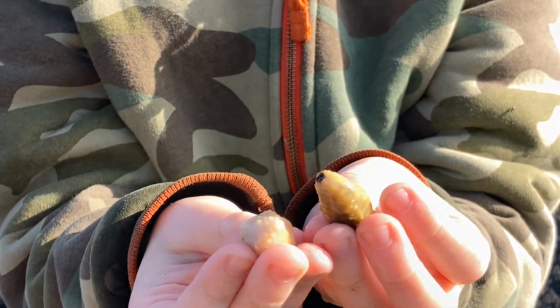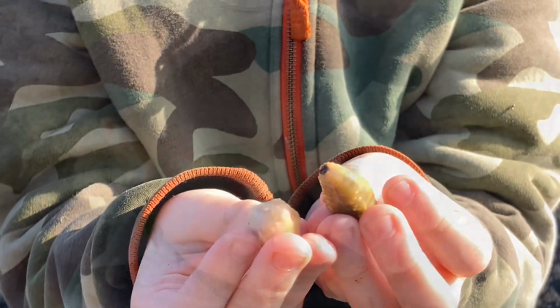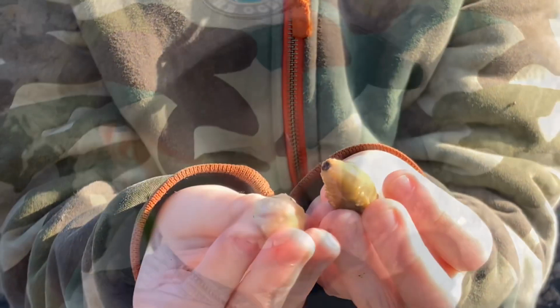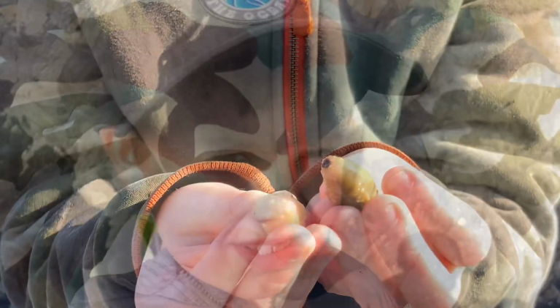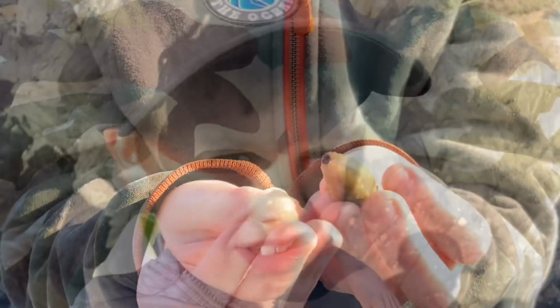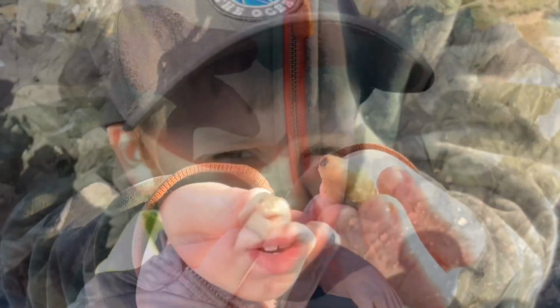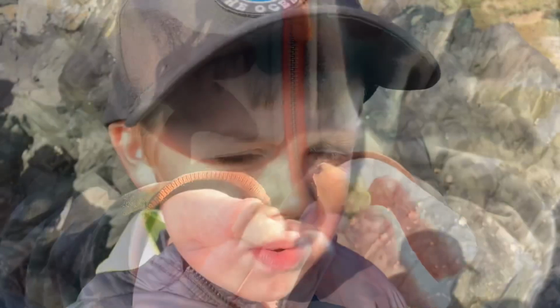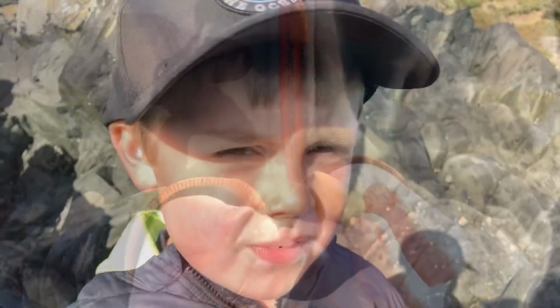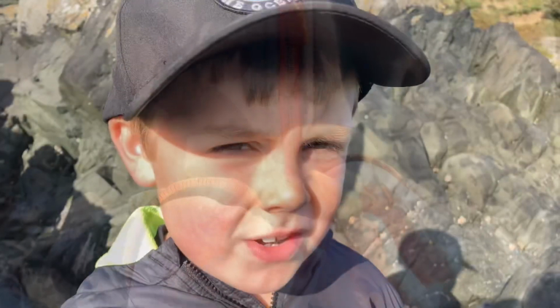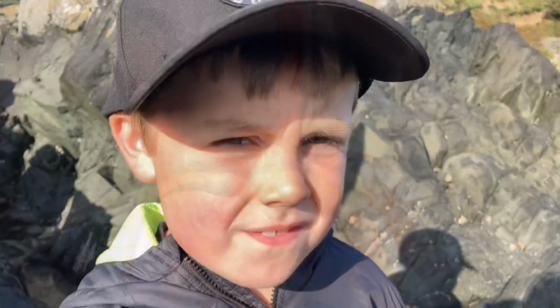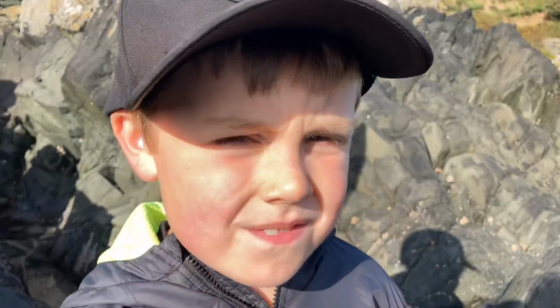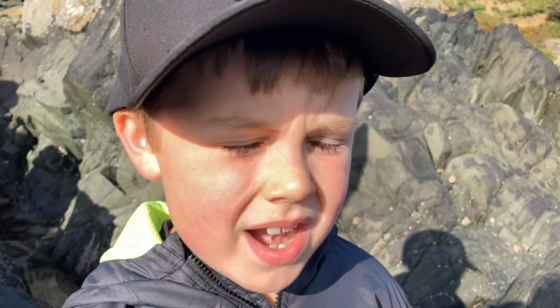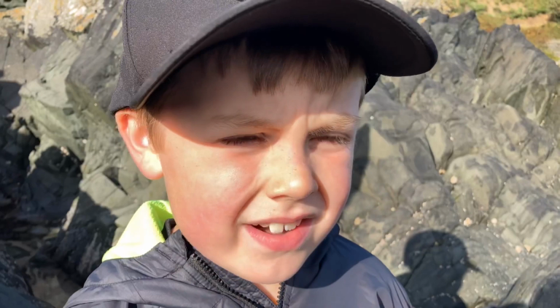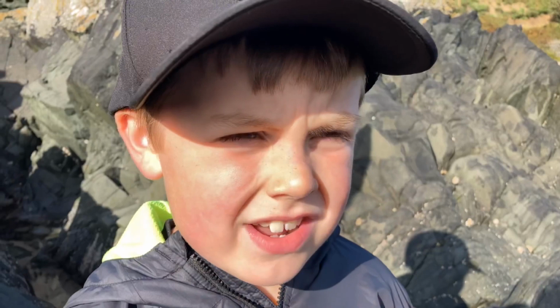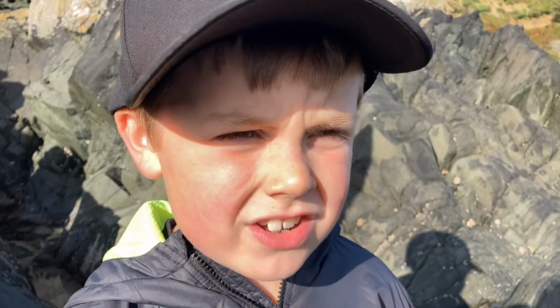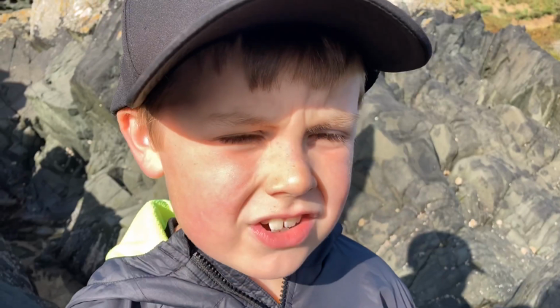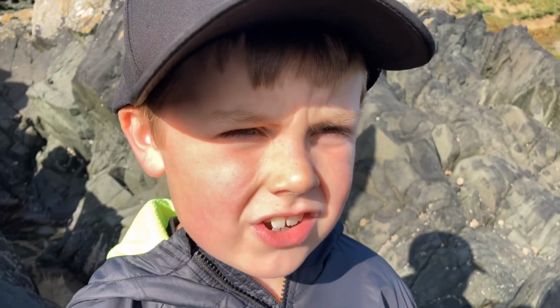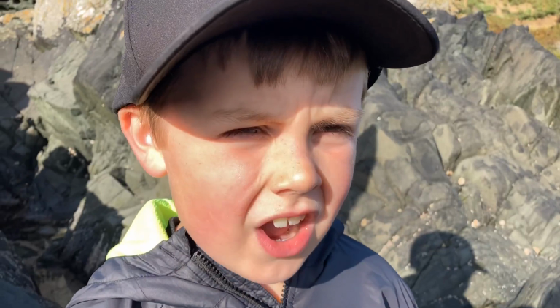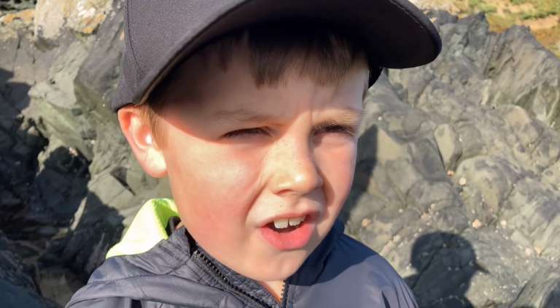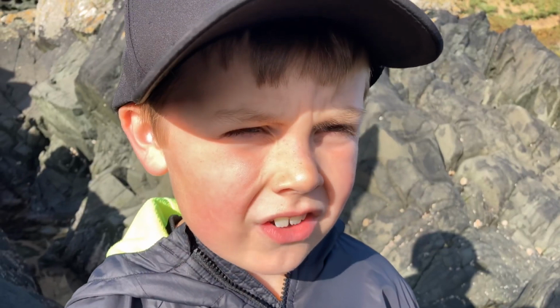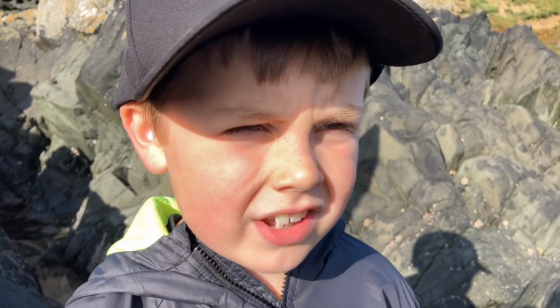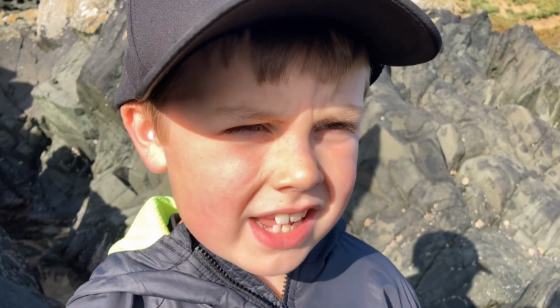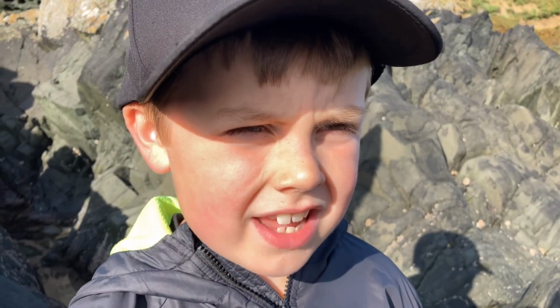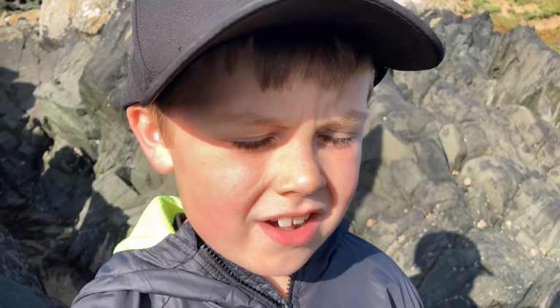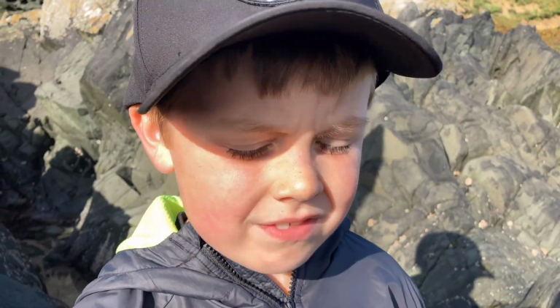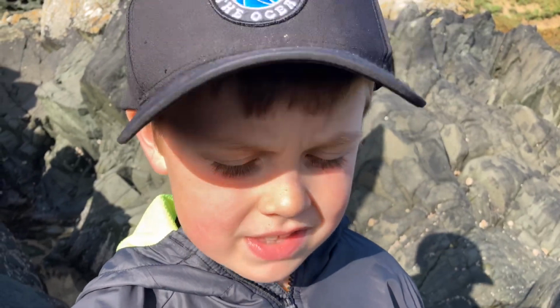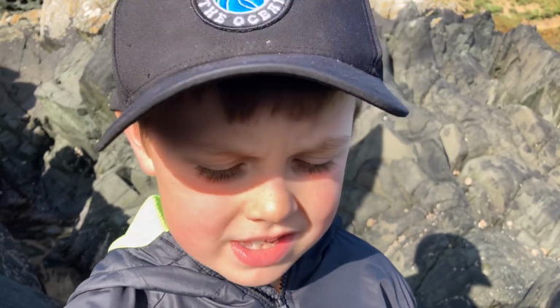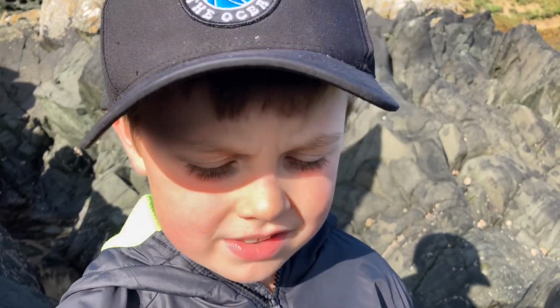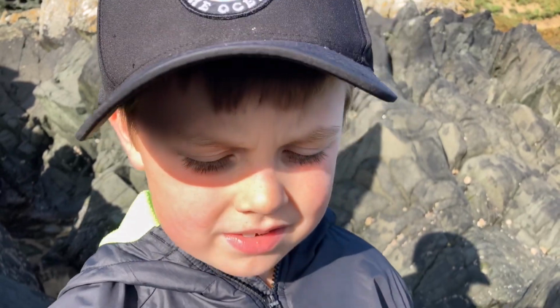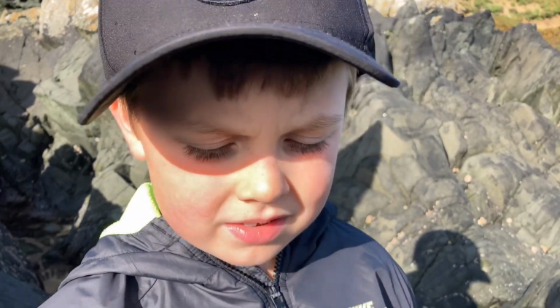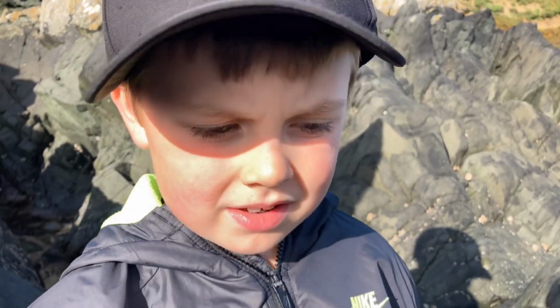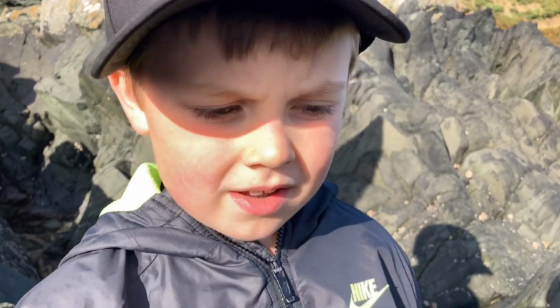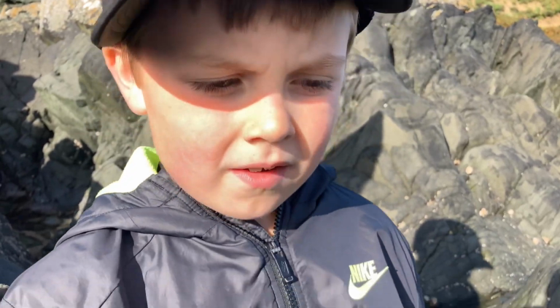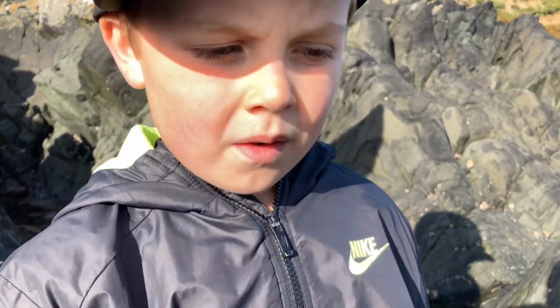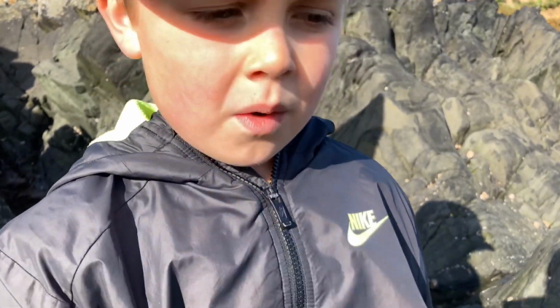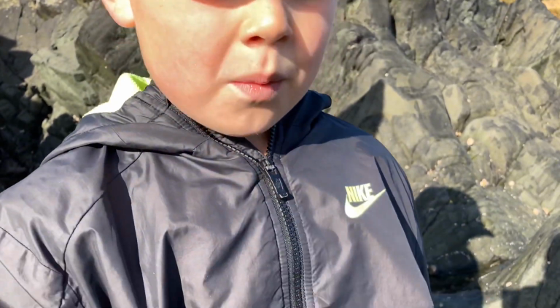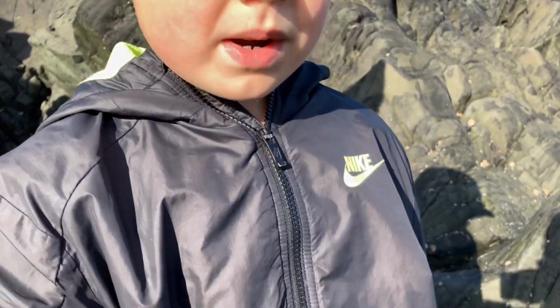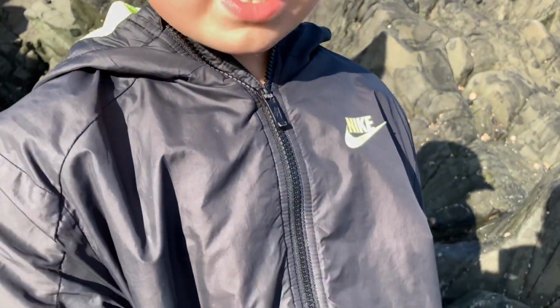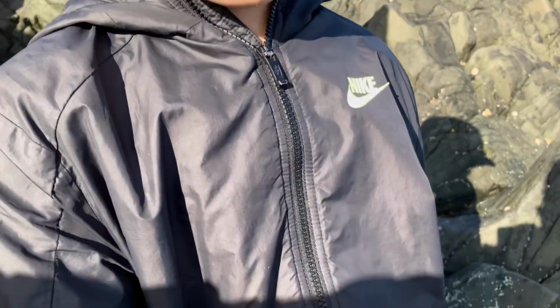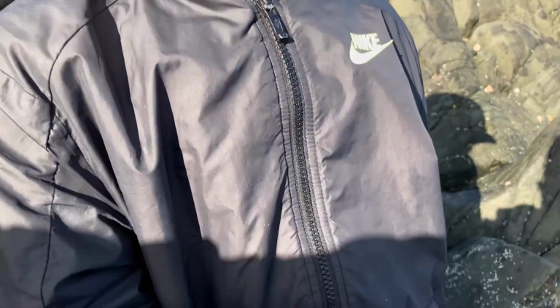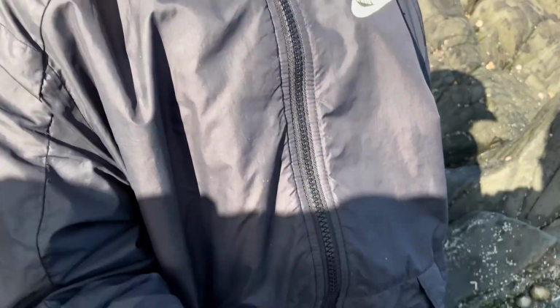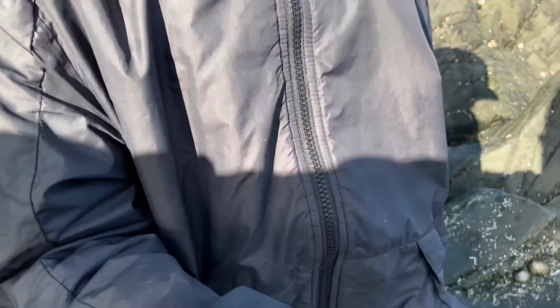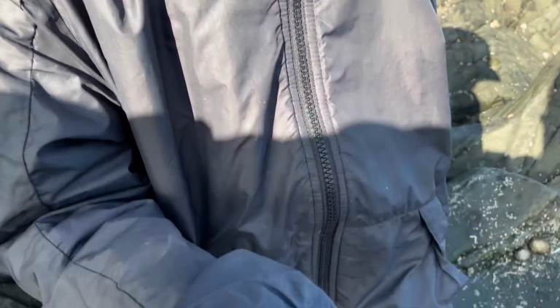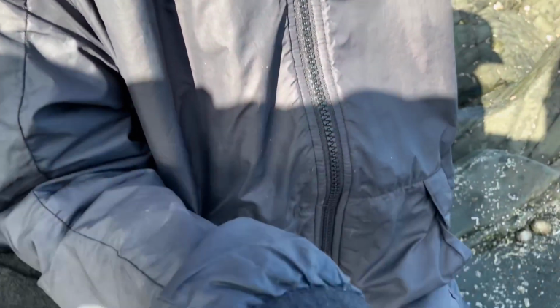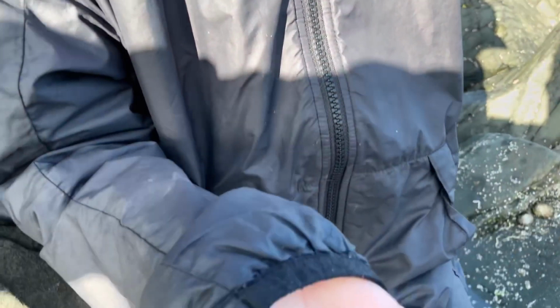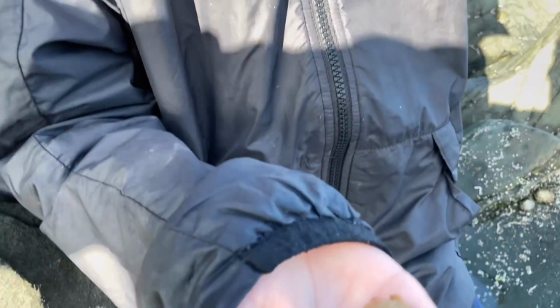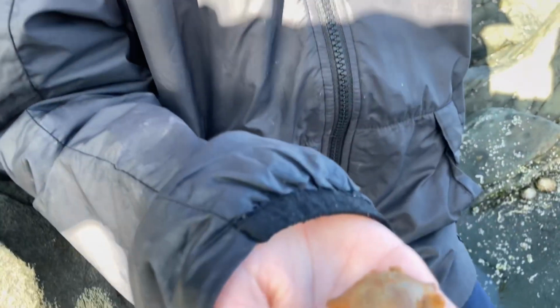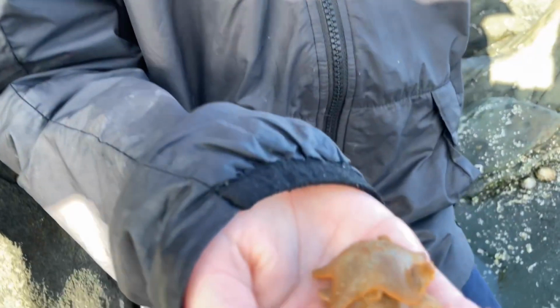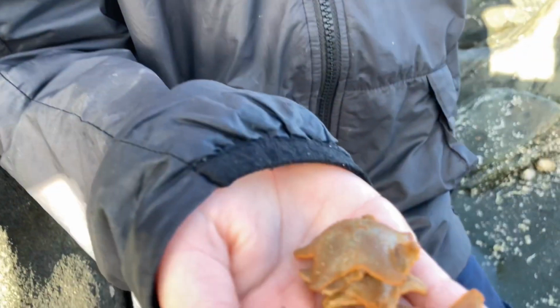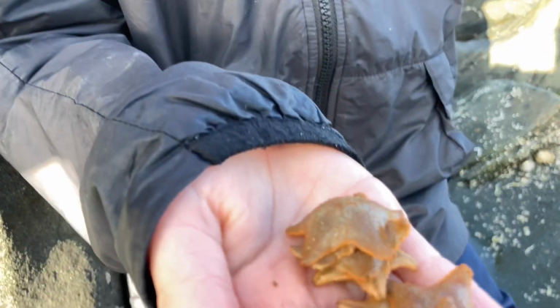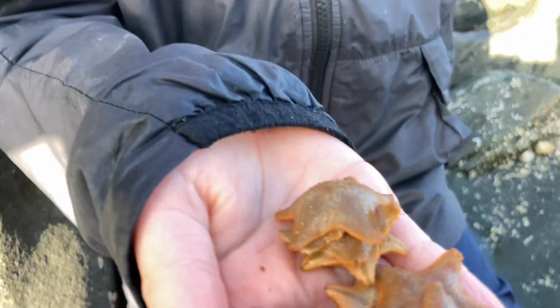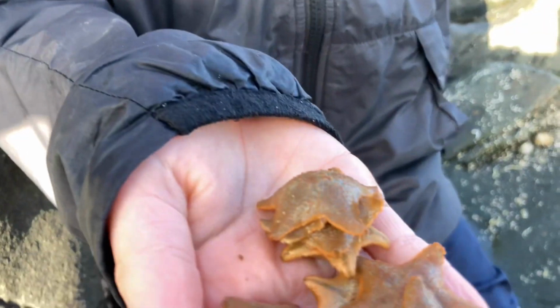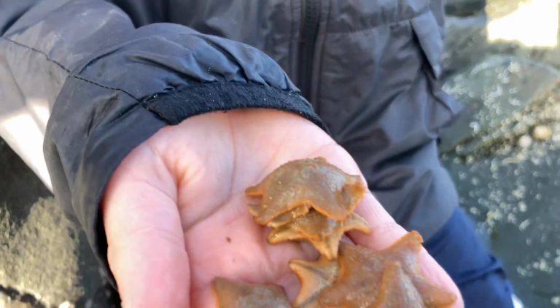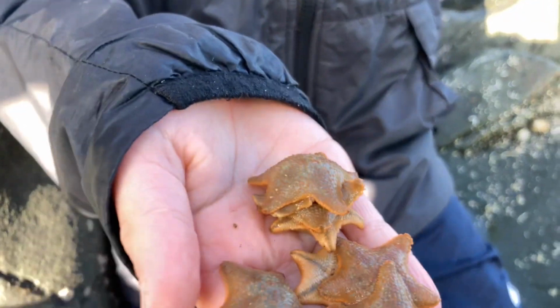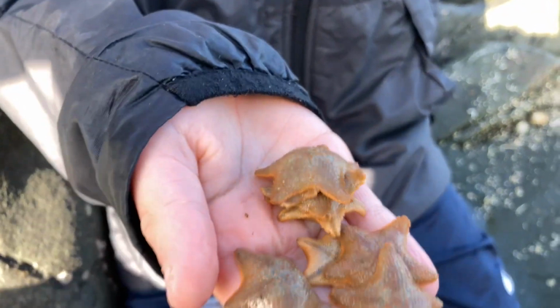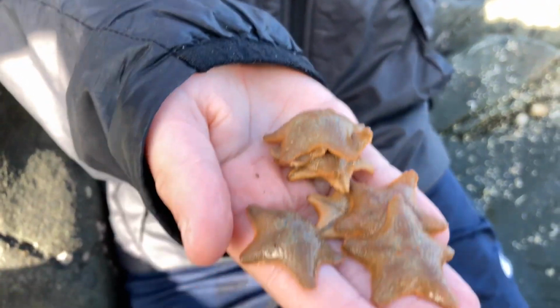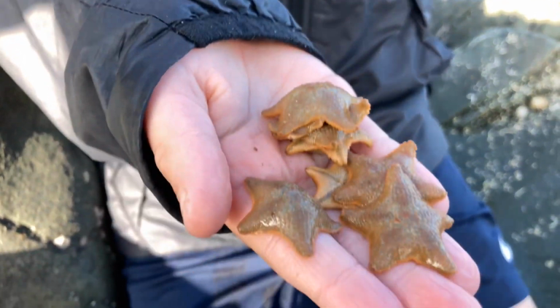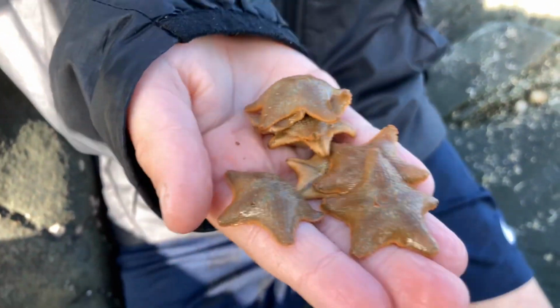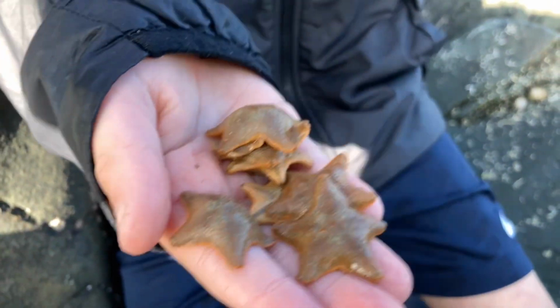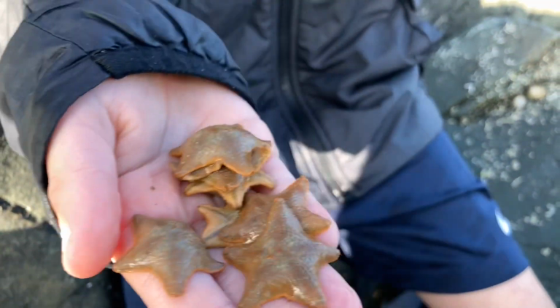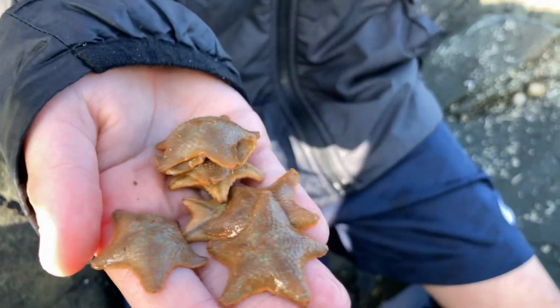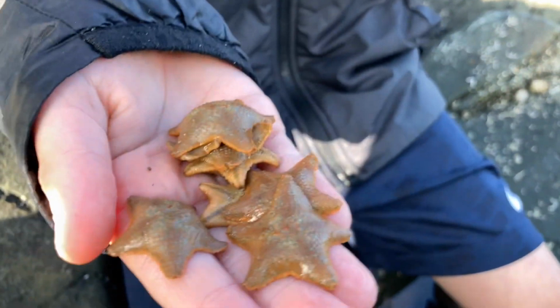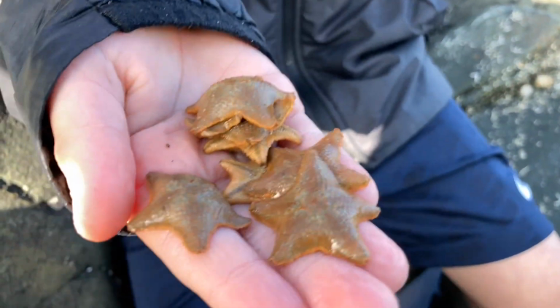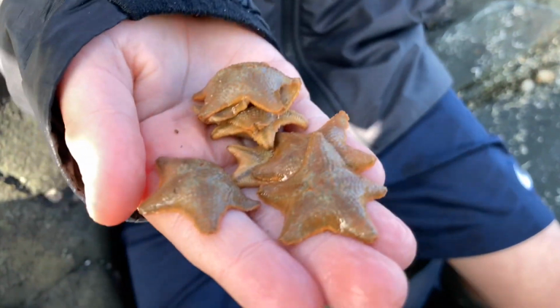We found a very good colony of these wee cushion stars. There's so many around here.